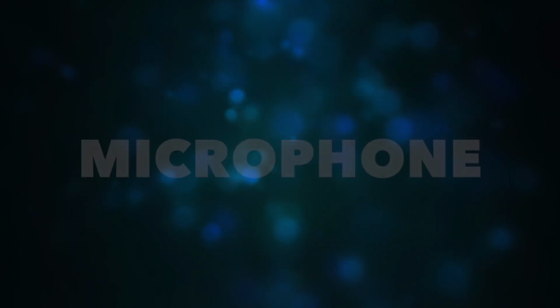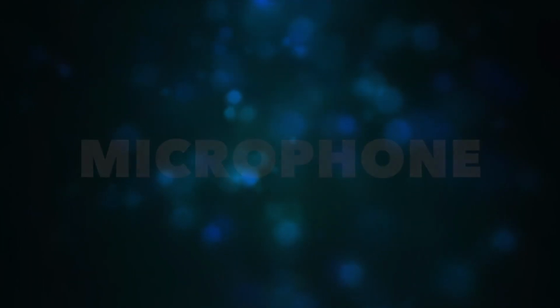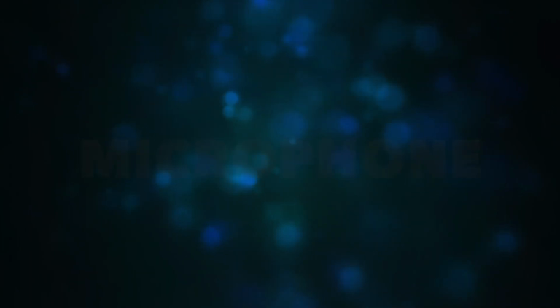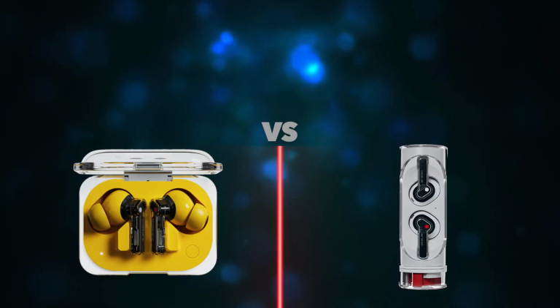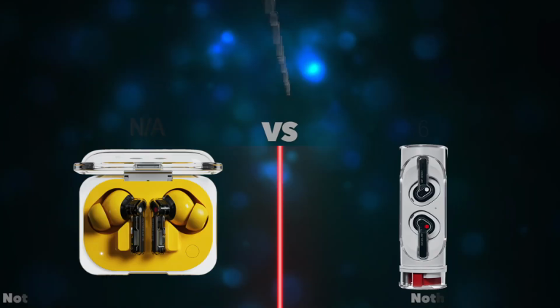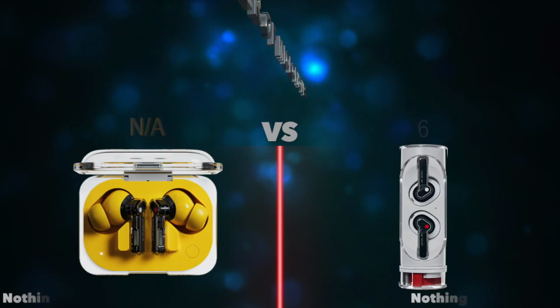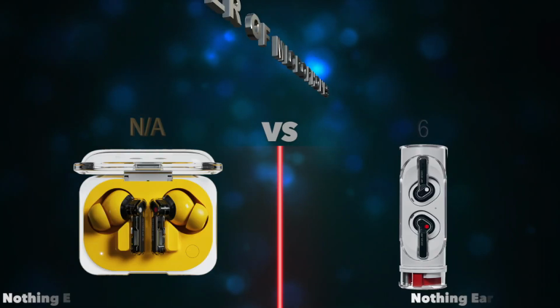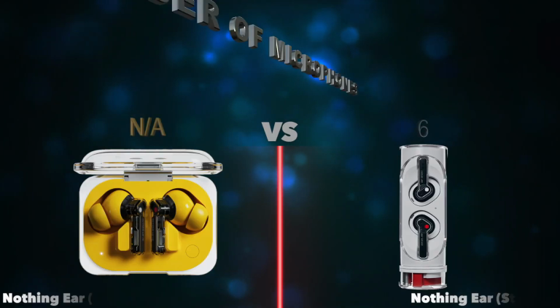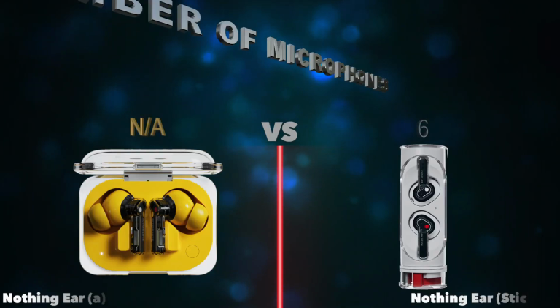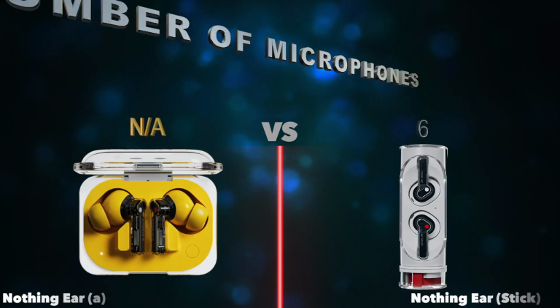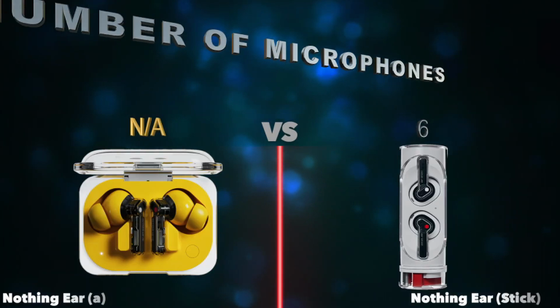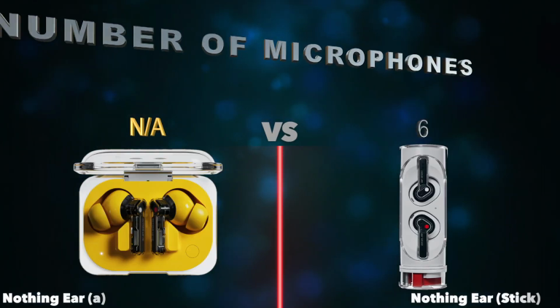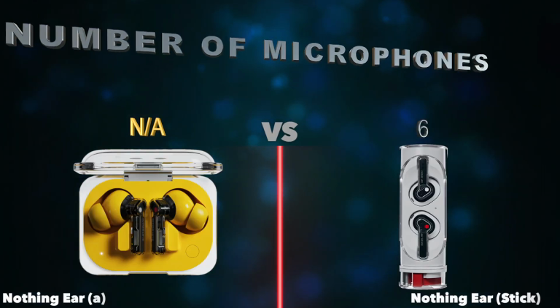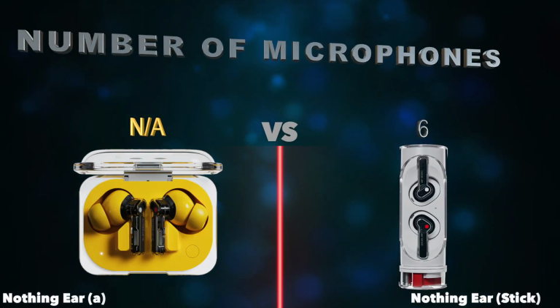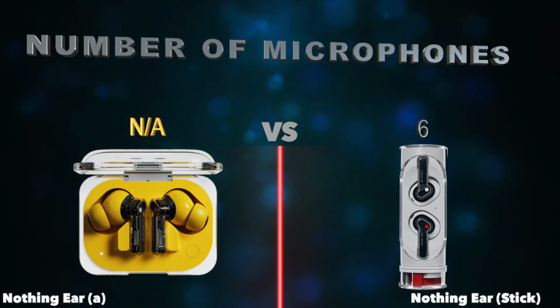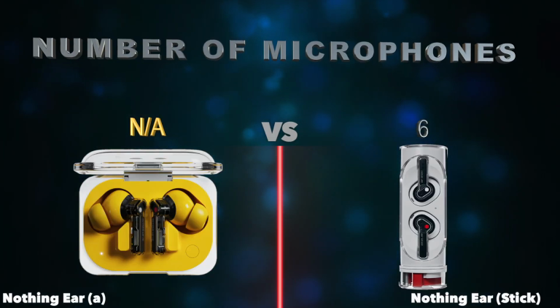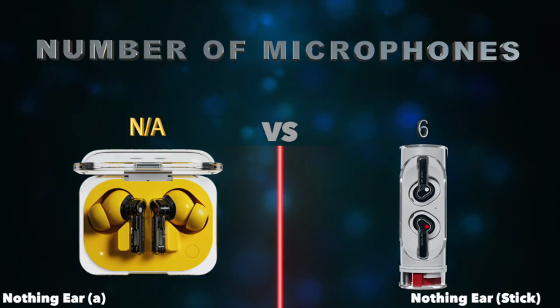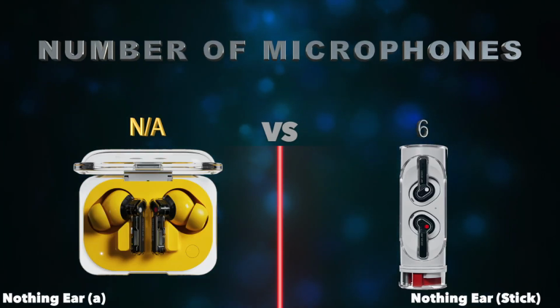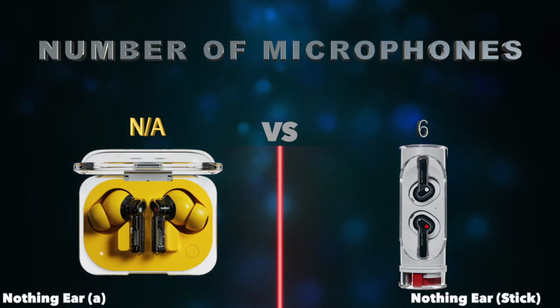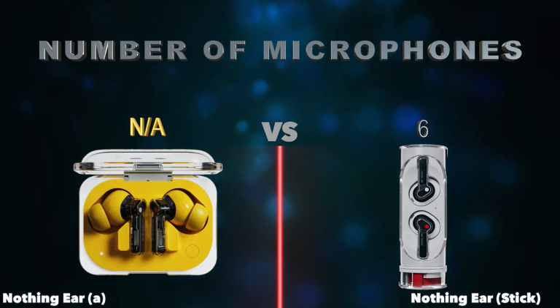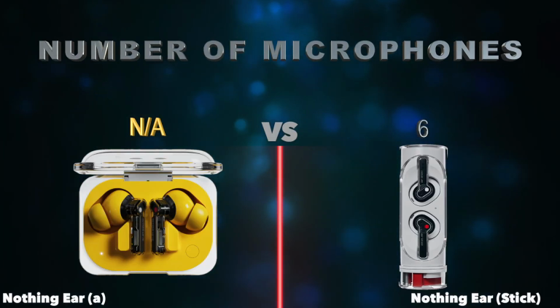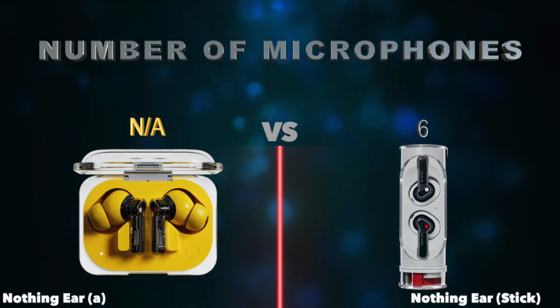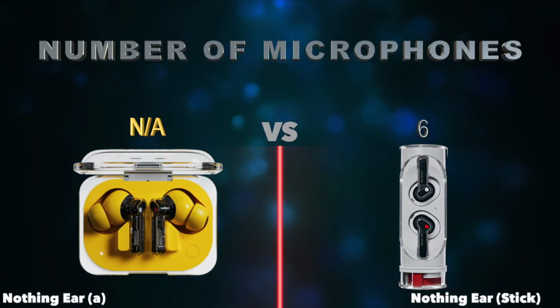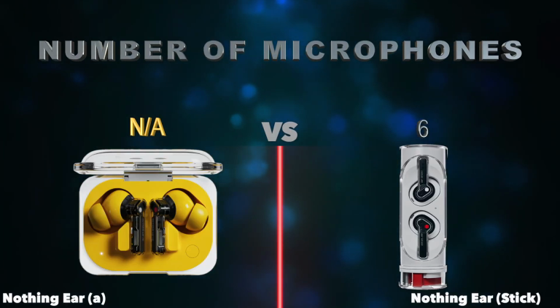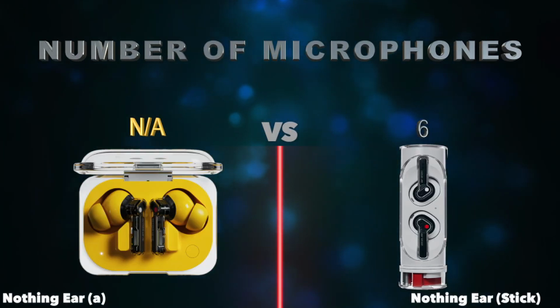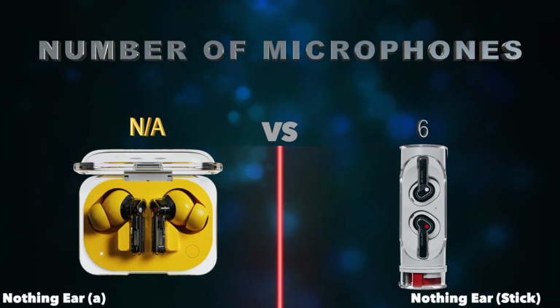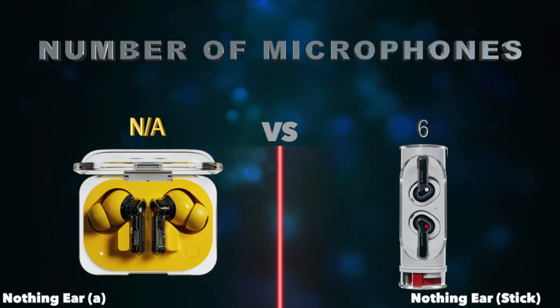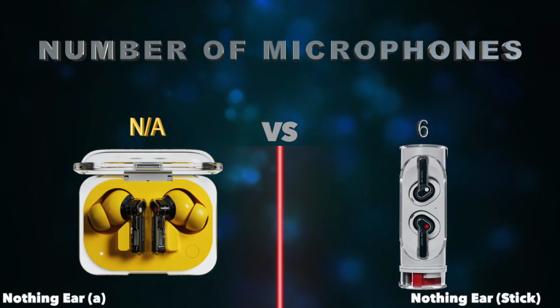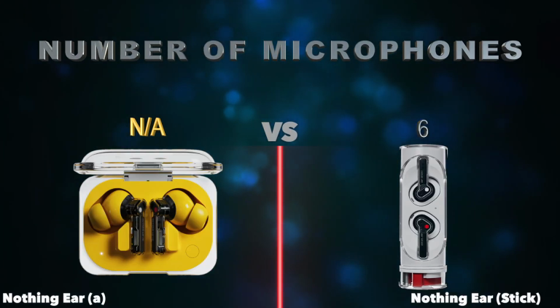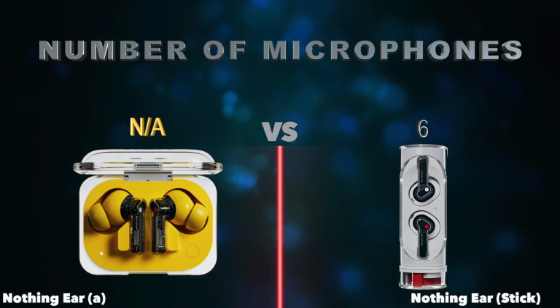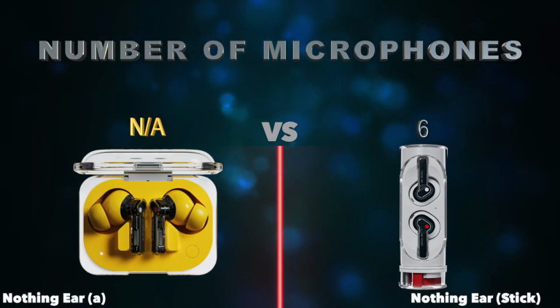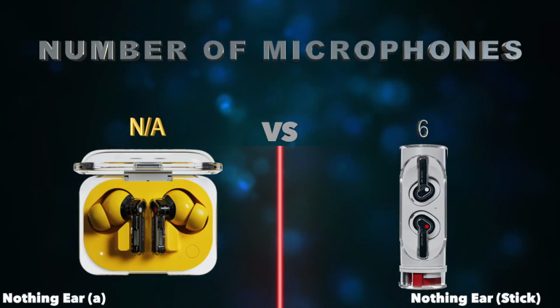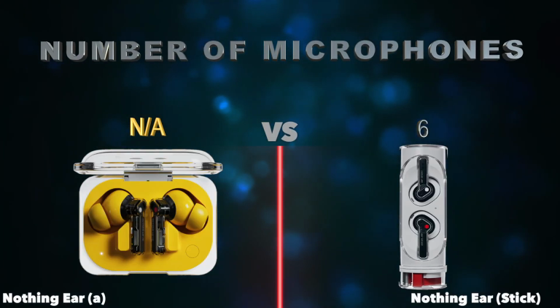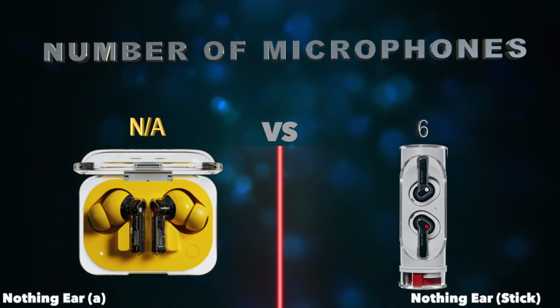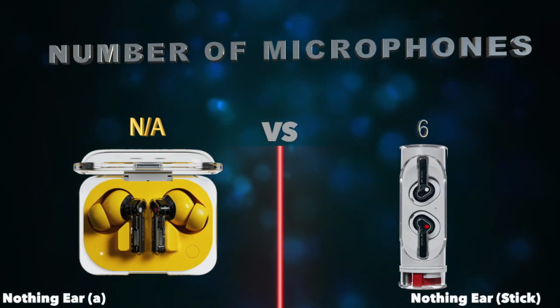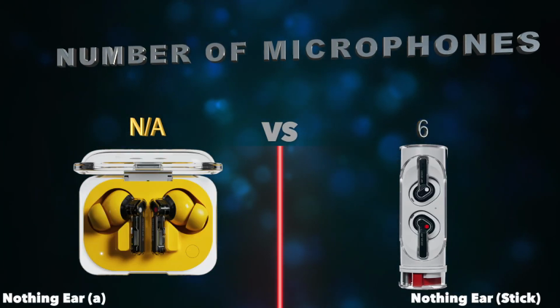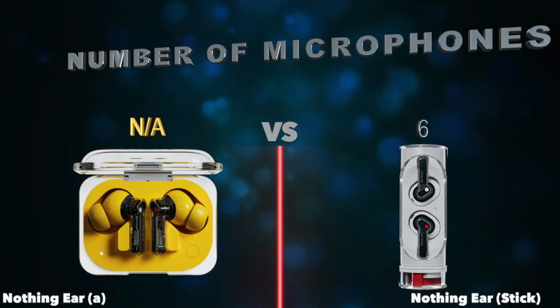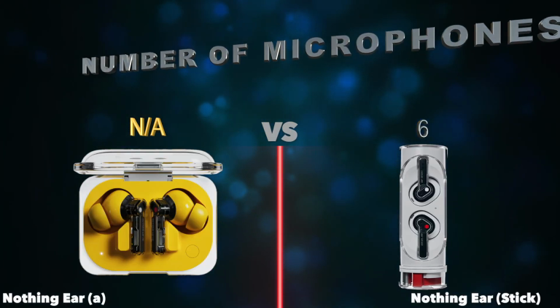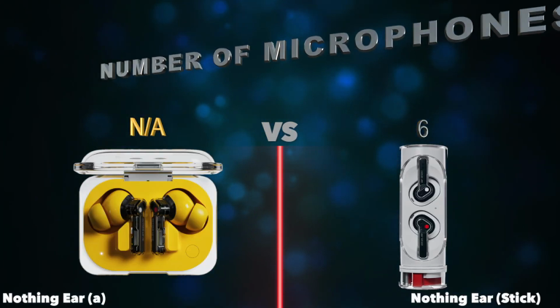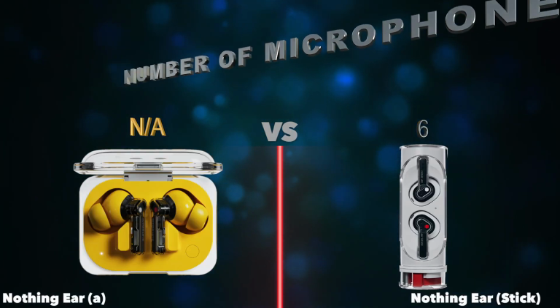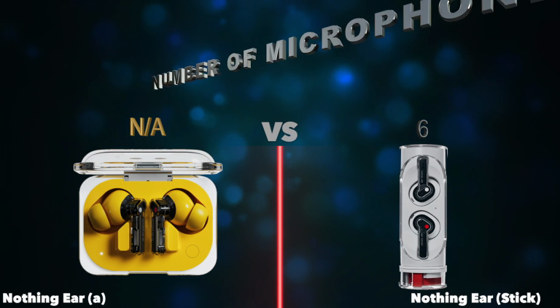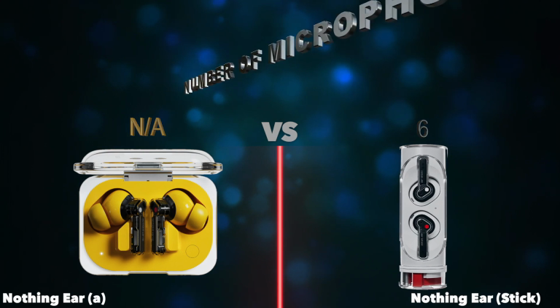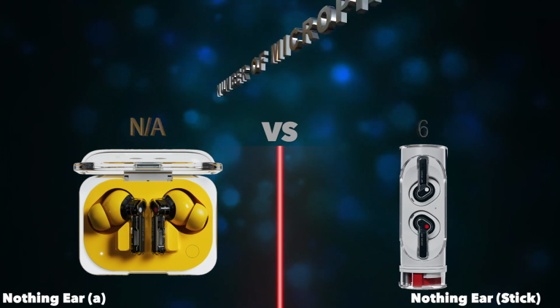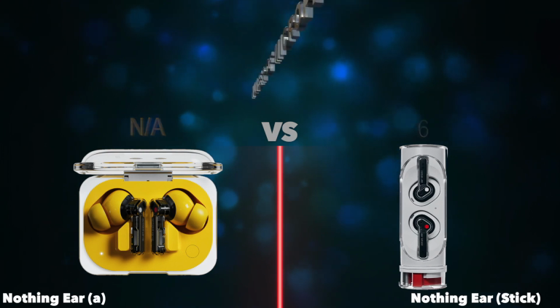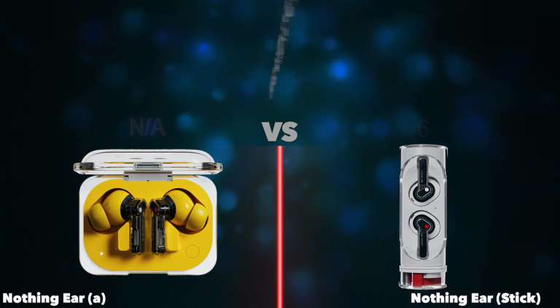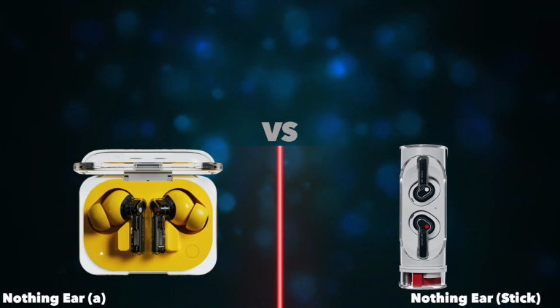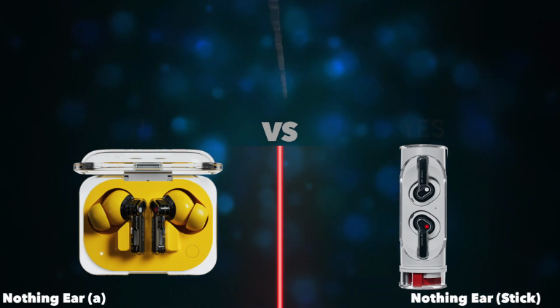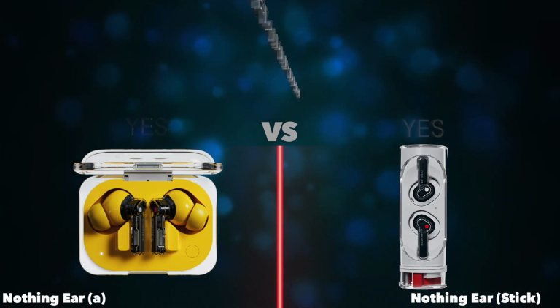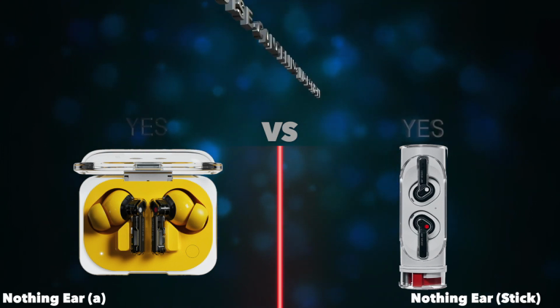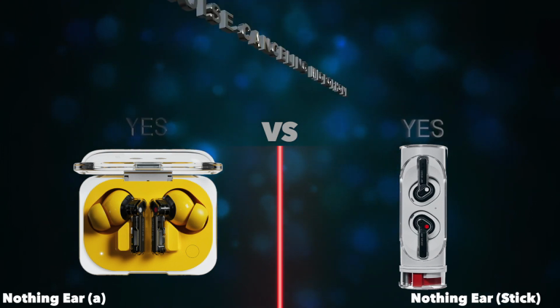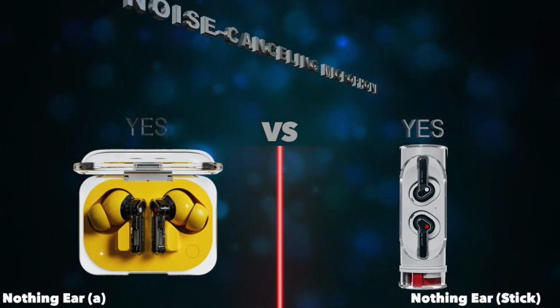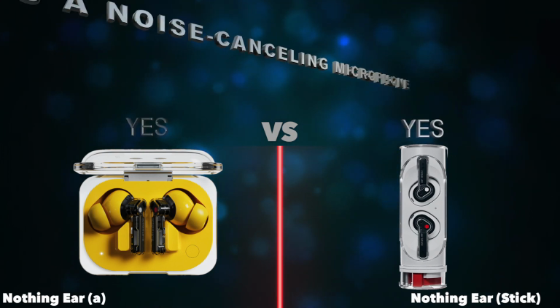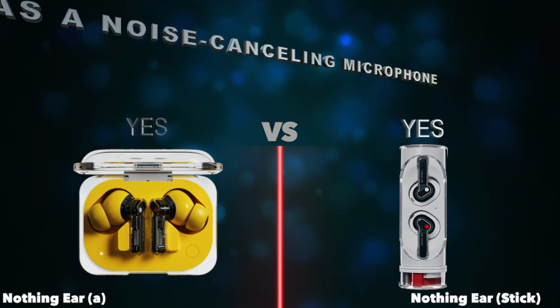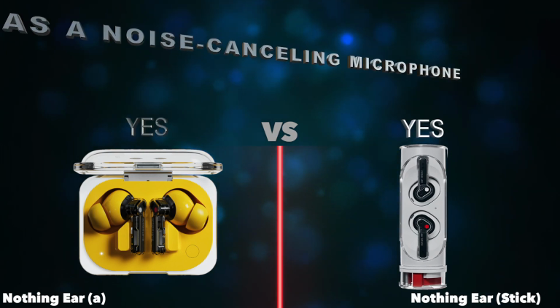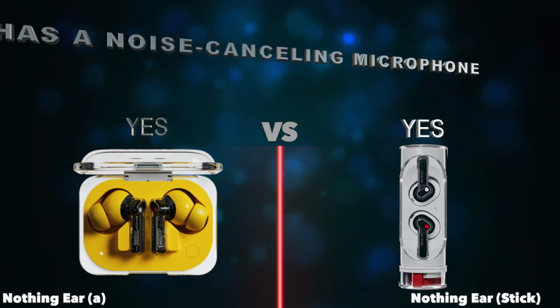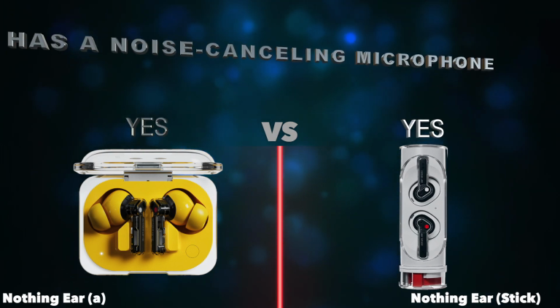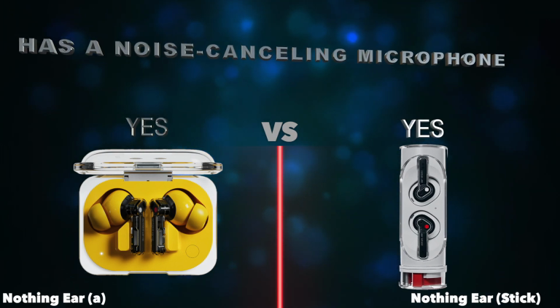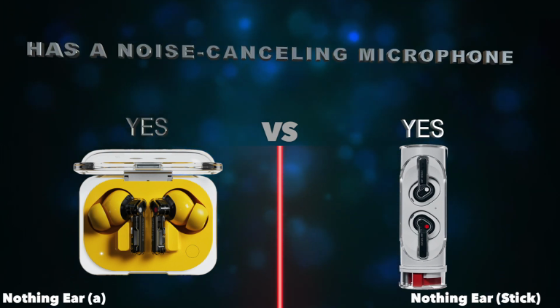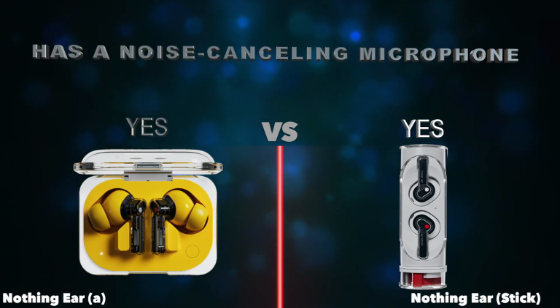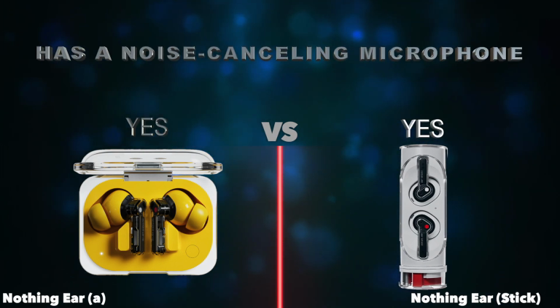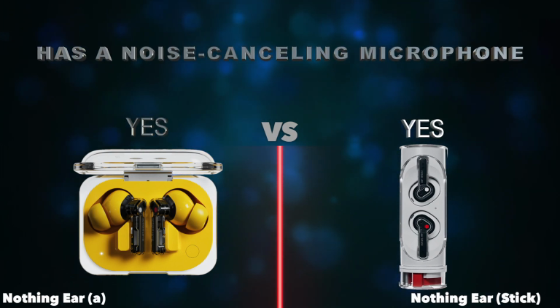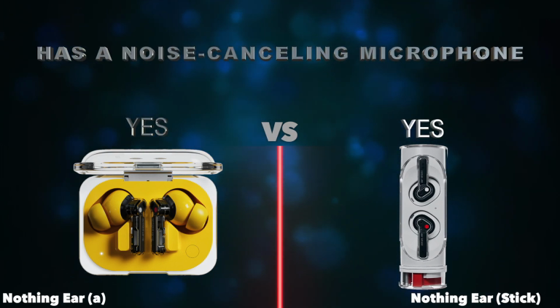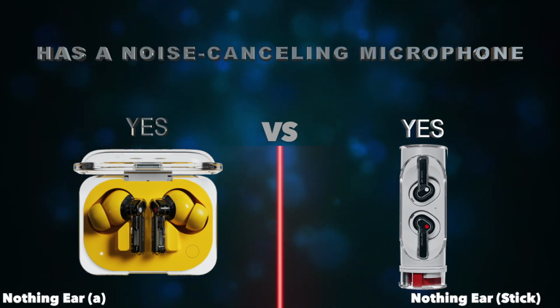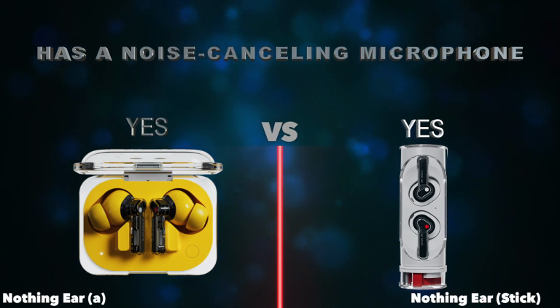Number of microphones. Has a noise-canceling microphone.